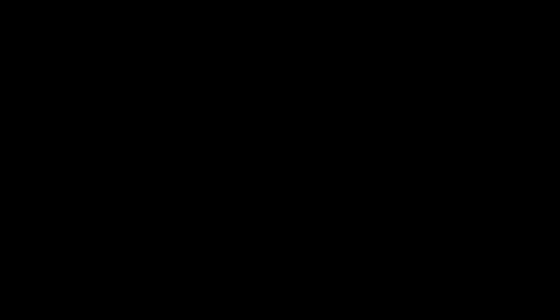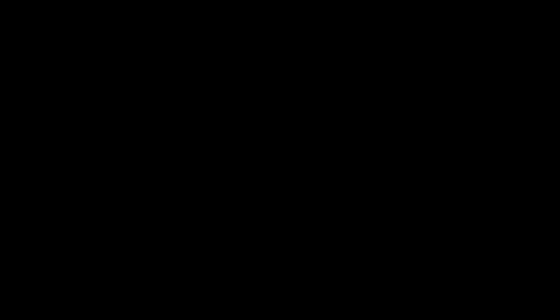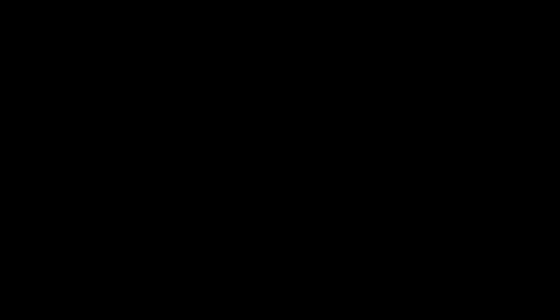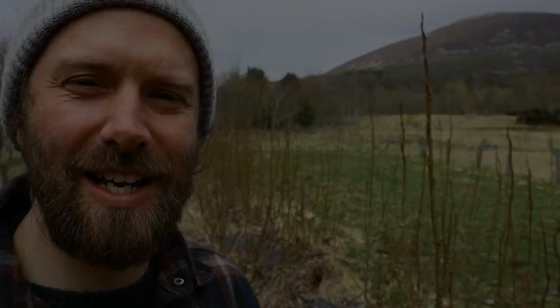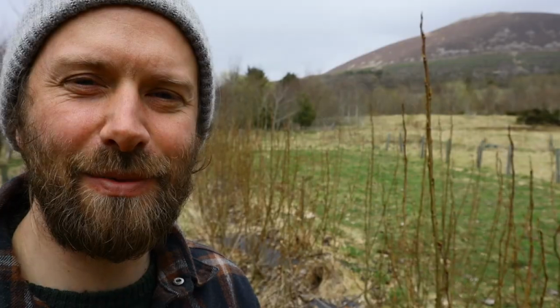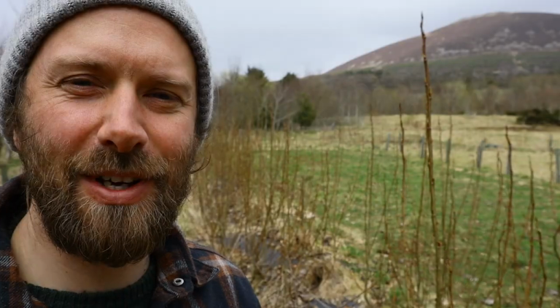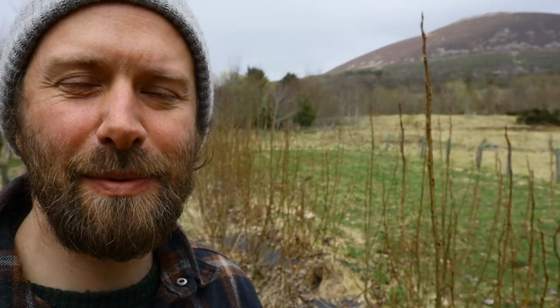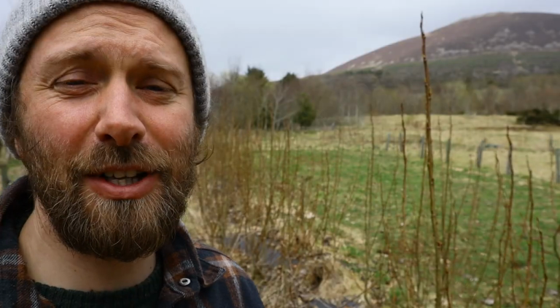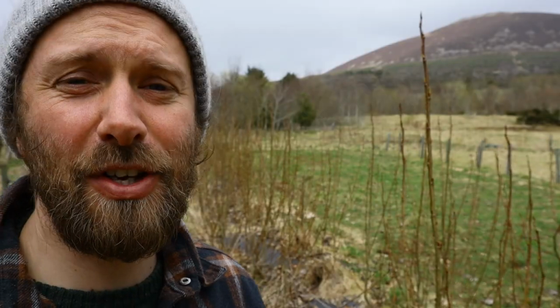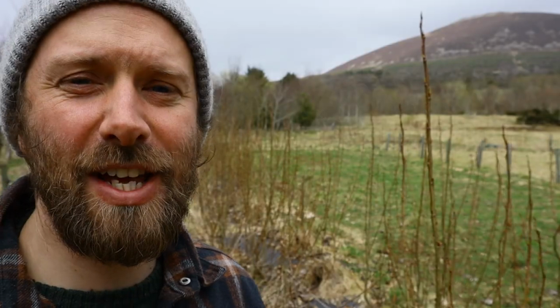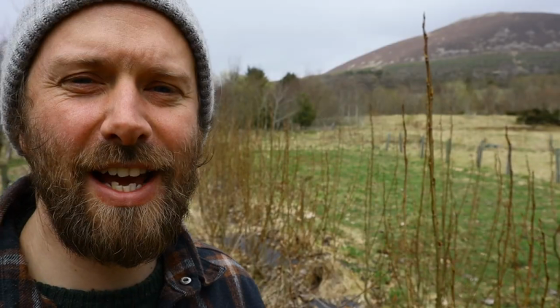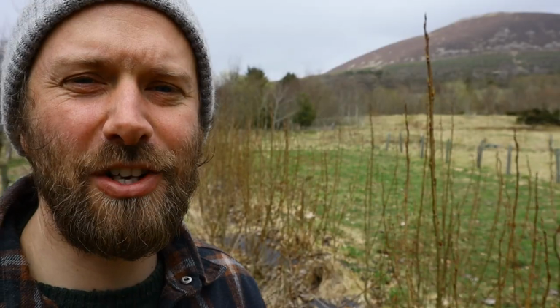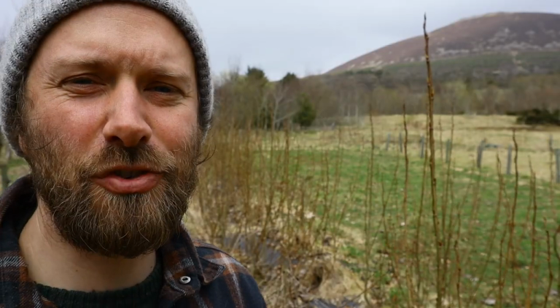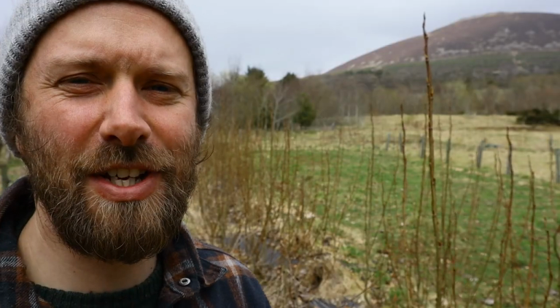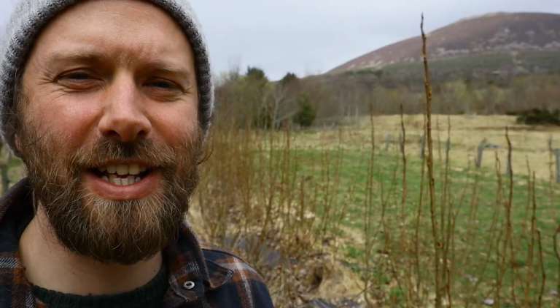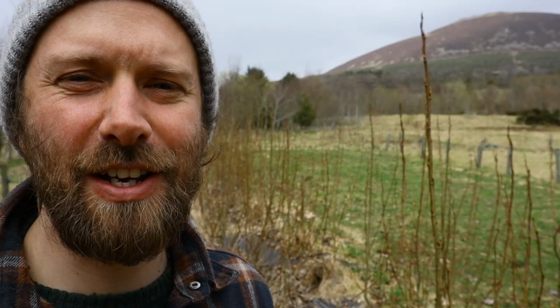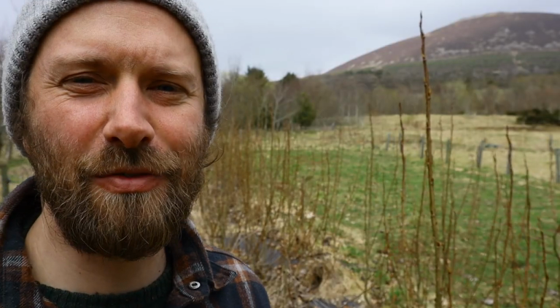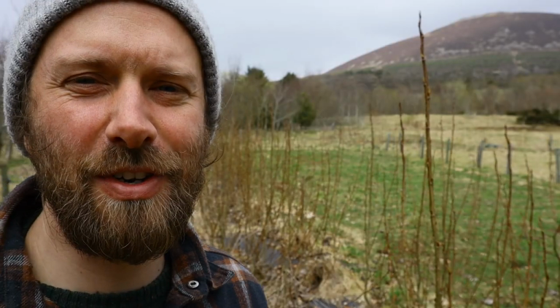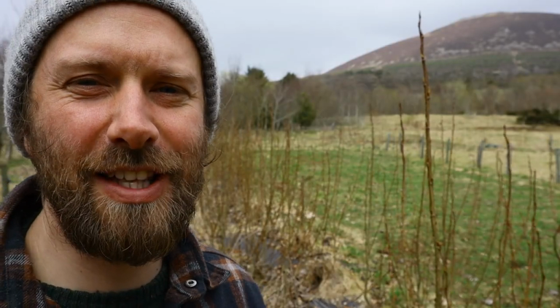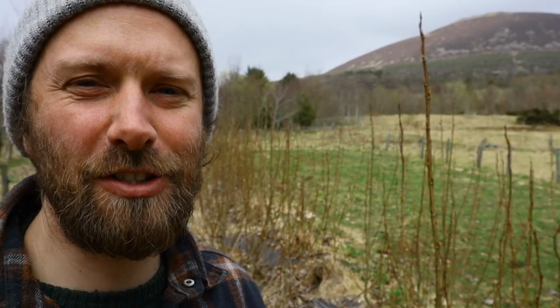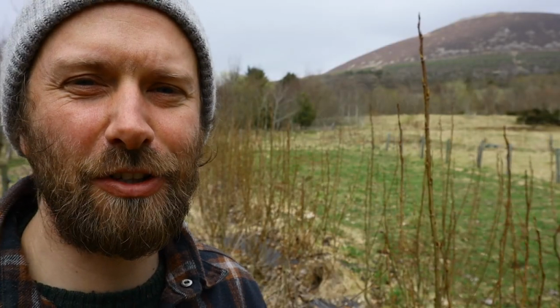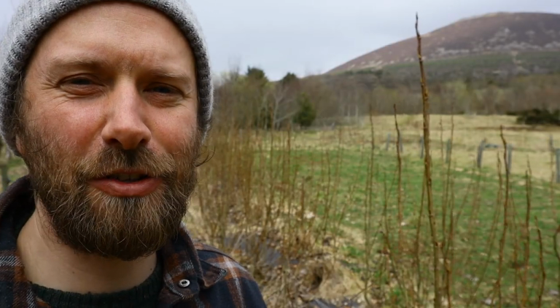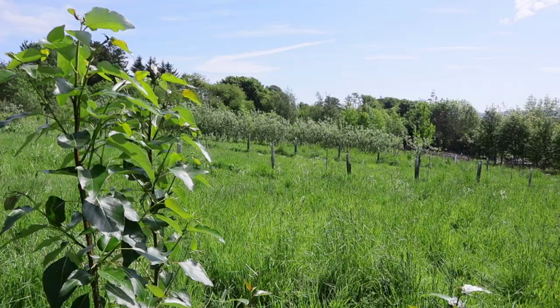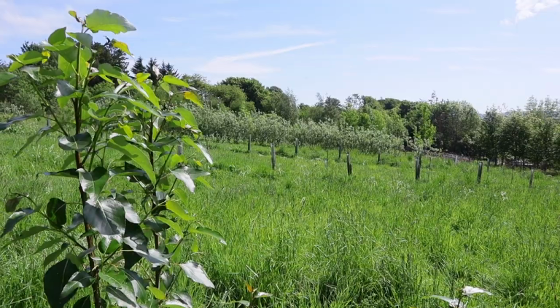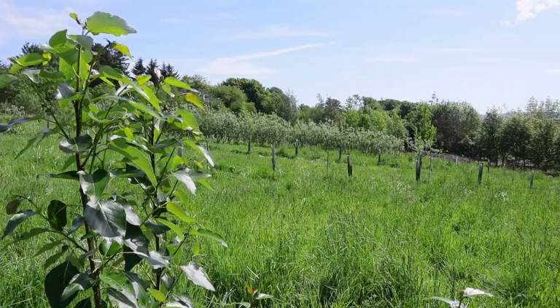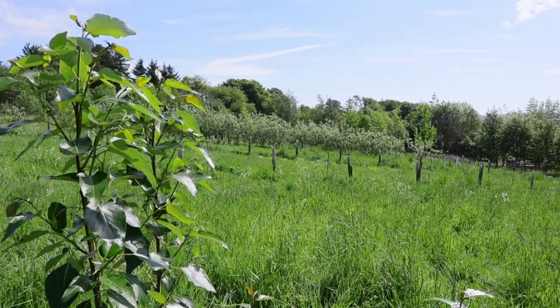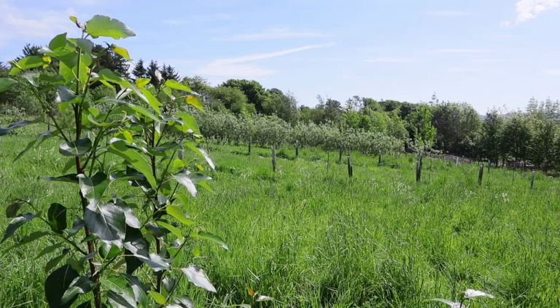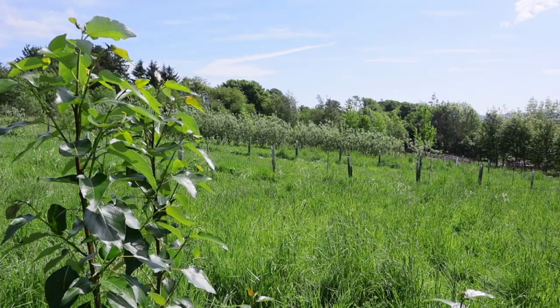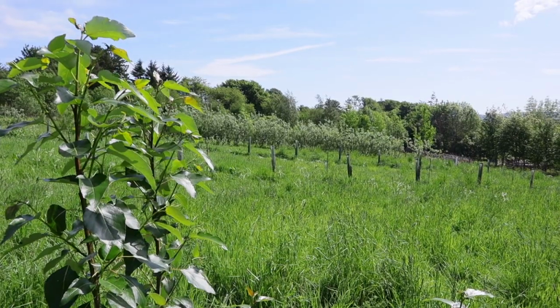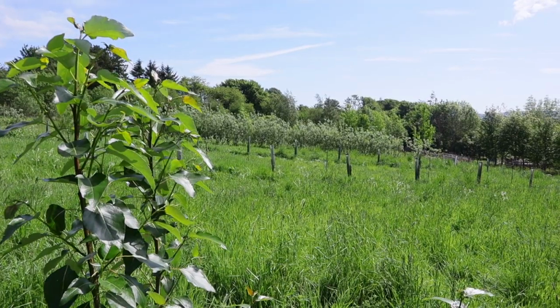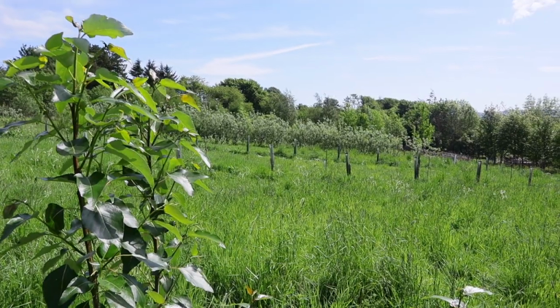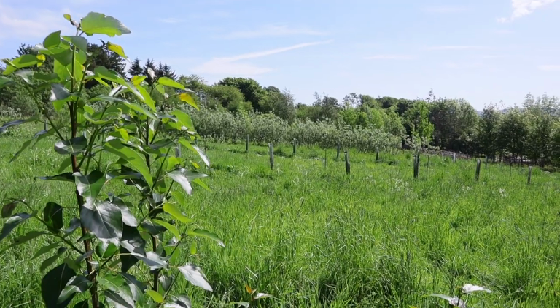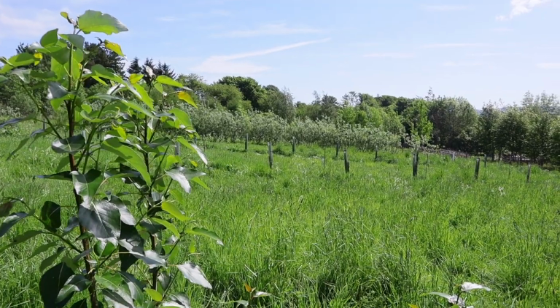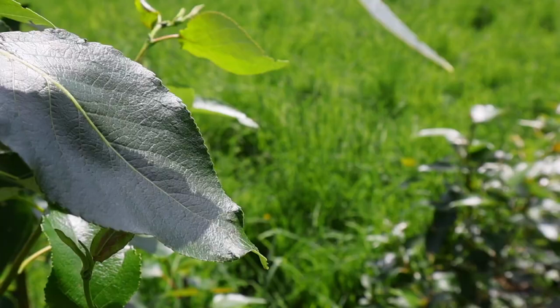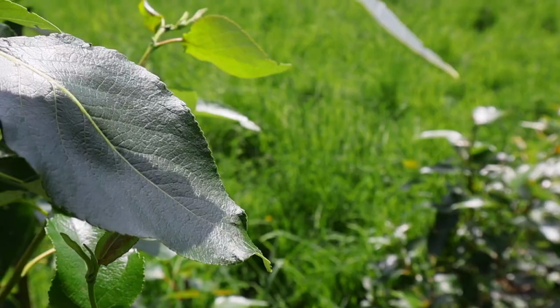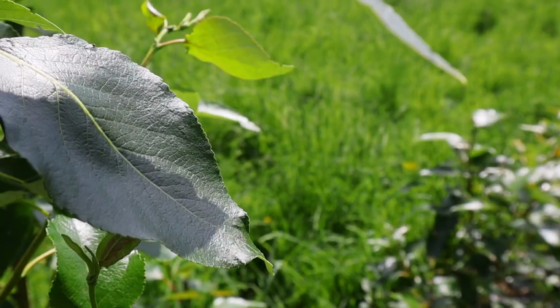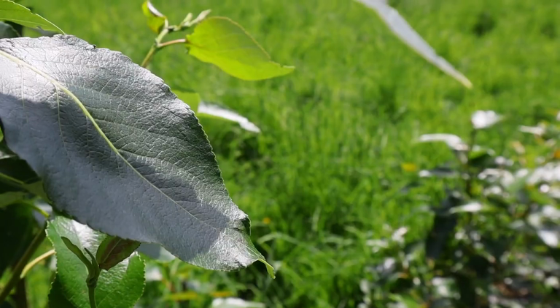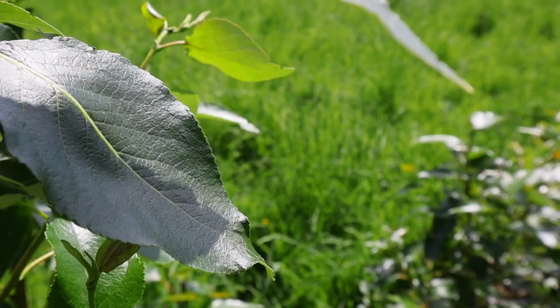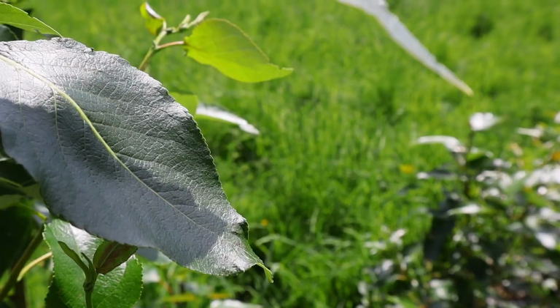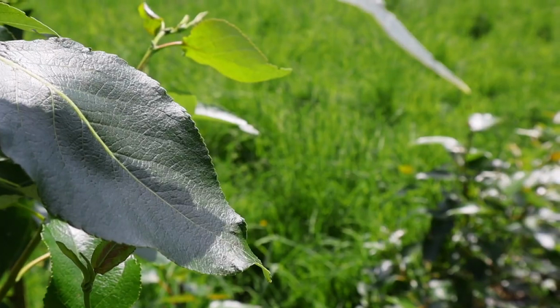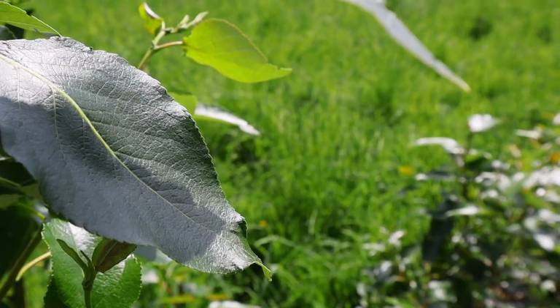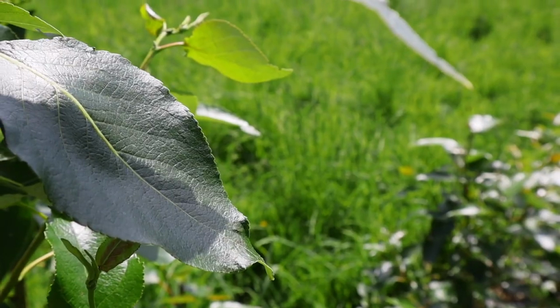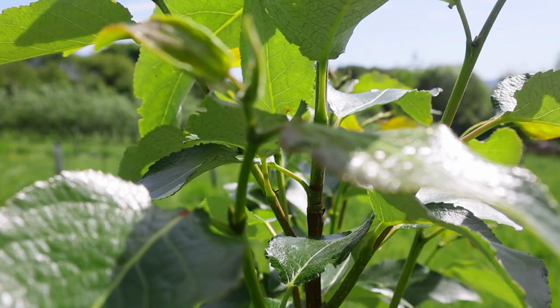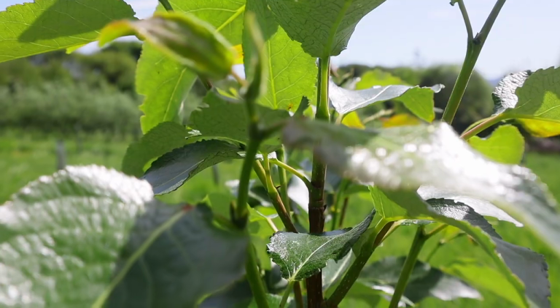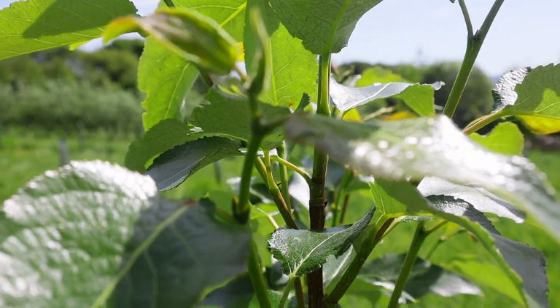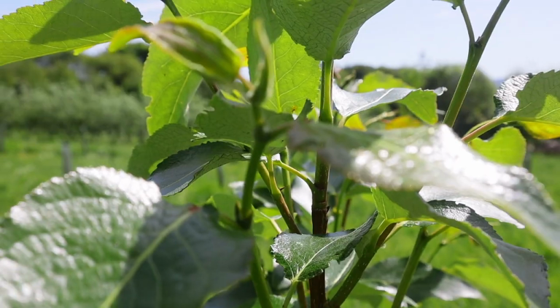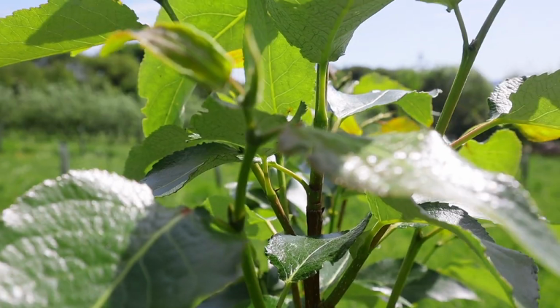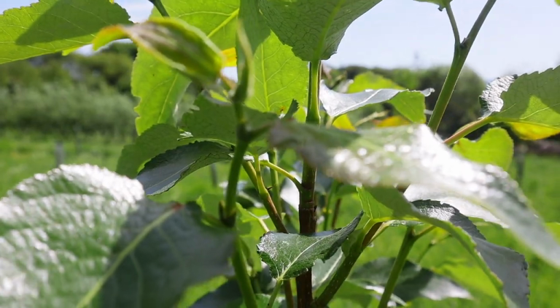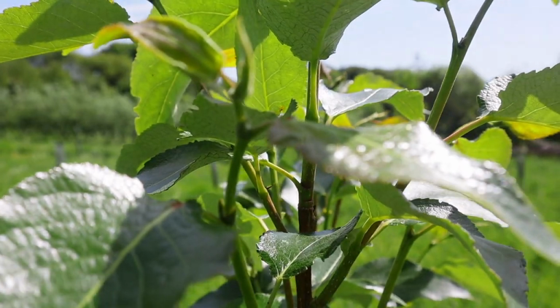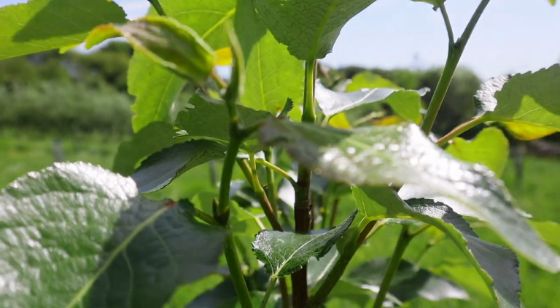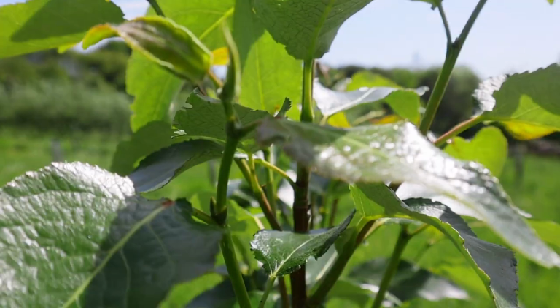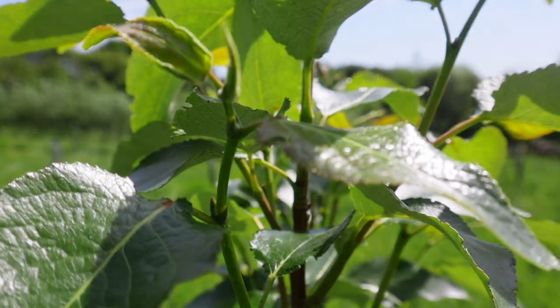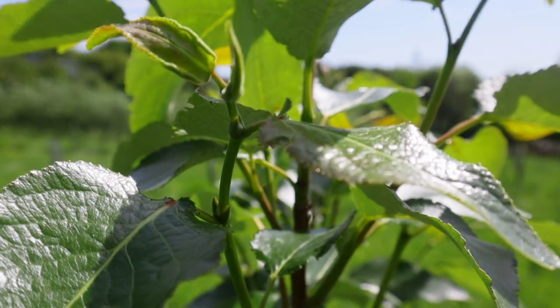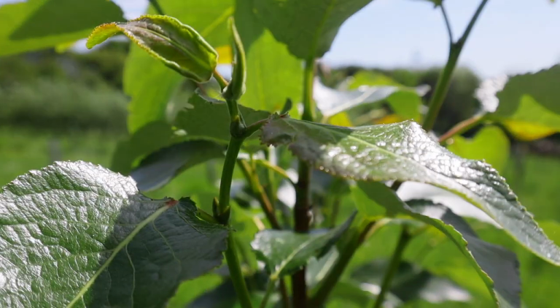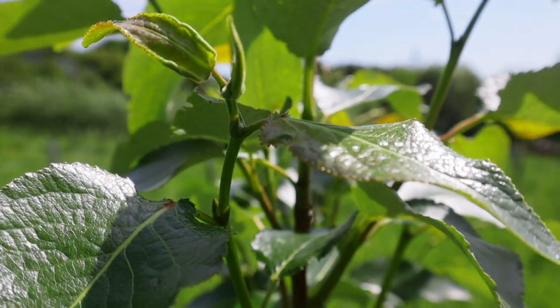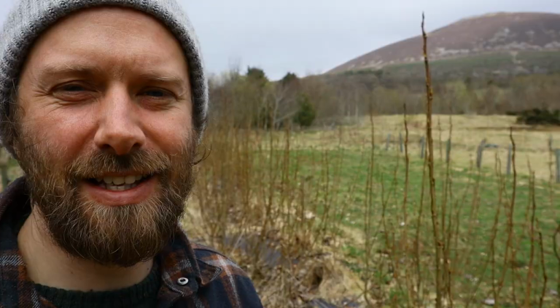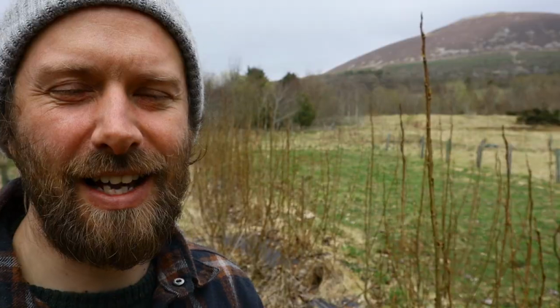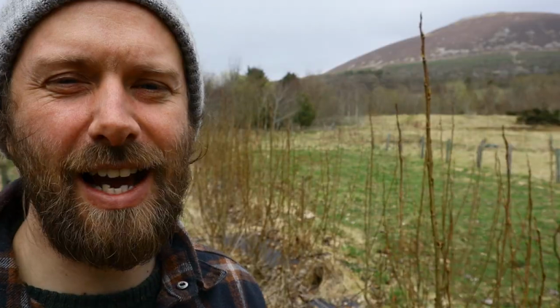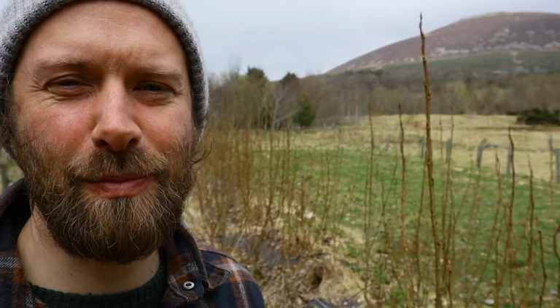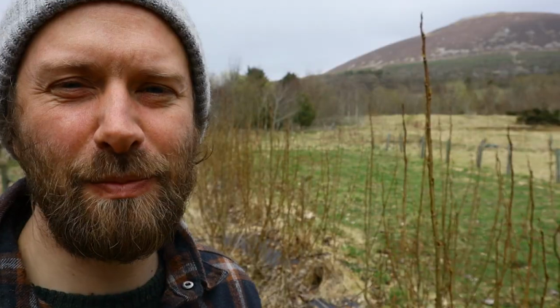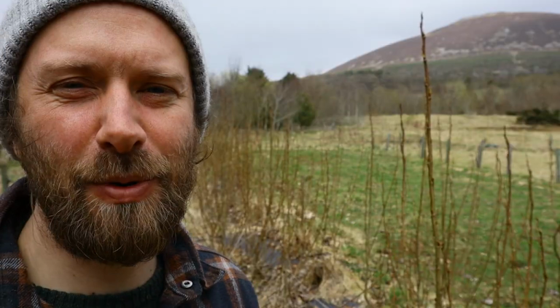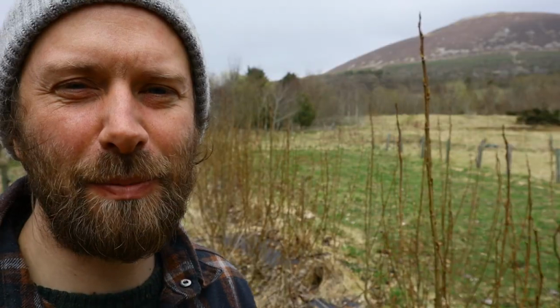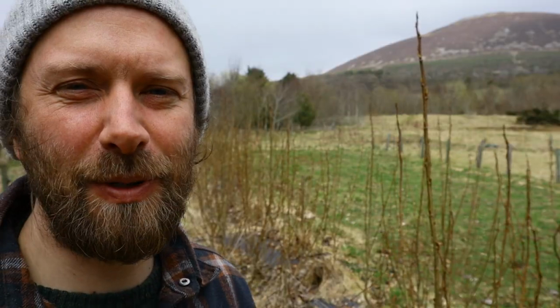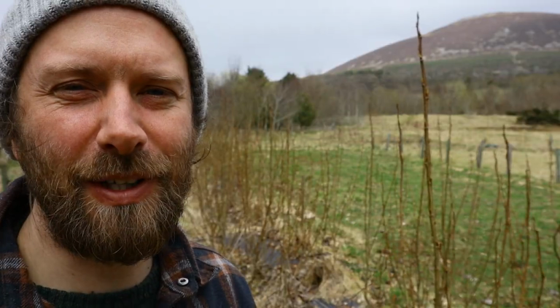Today we're going to be looking at a tree that can really tolerate cold winds, exposure and damp feet, and that is the hybrid poplar.